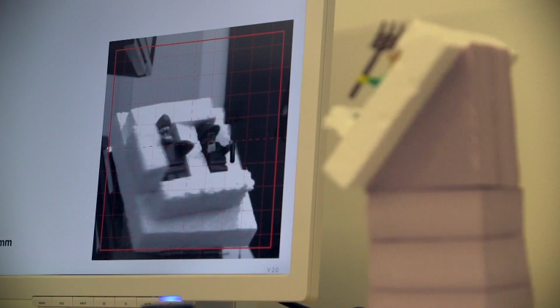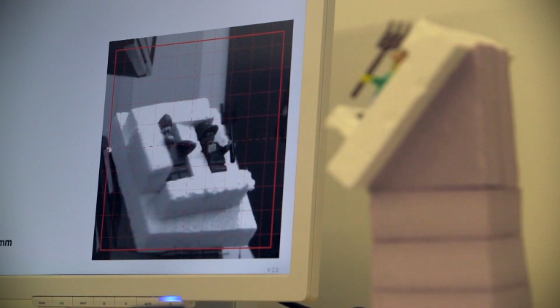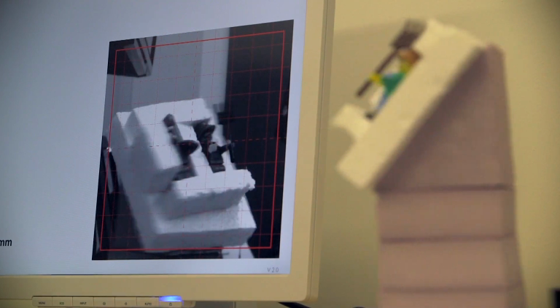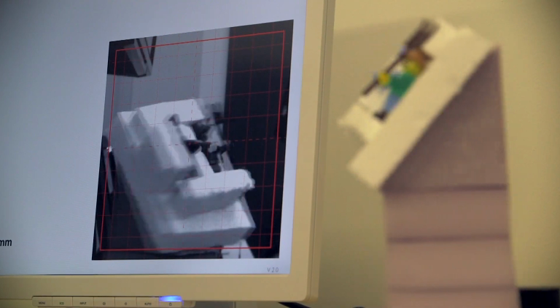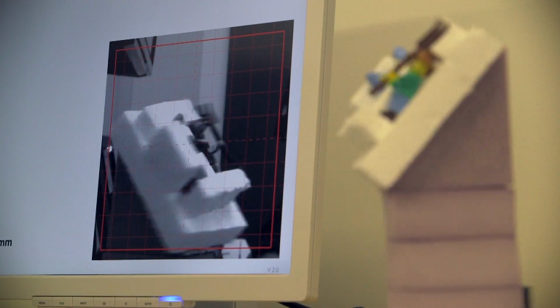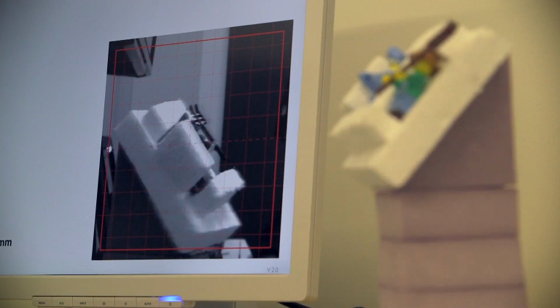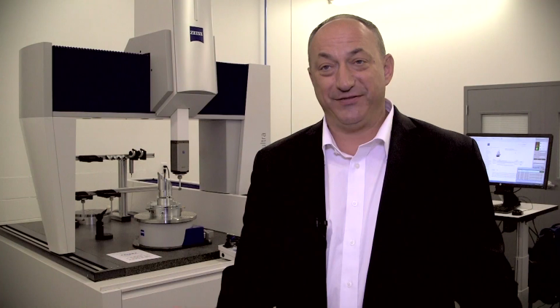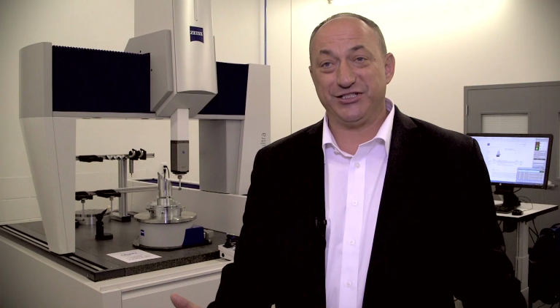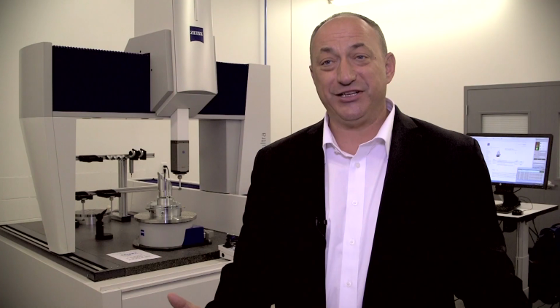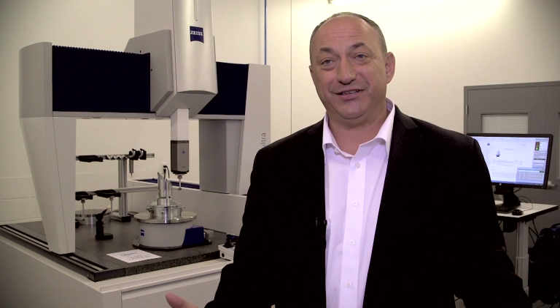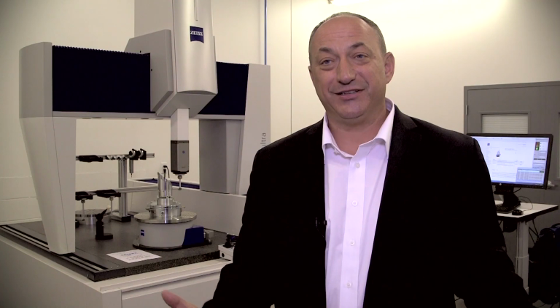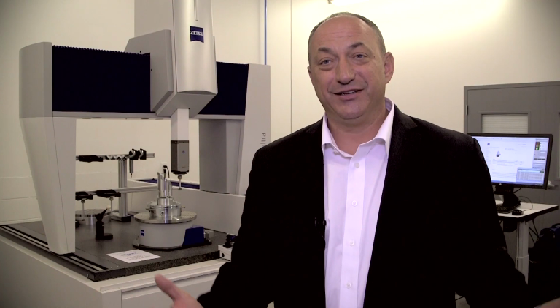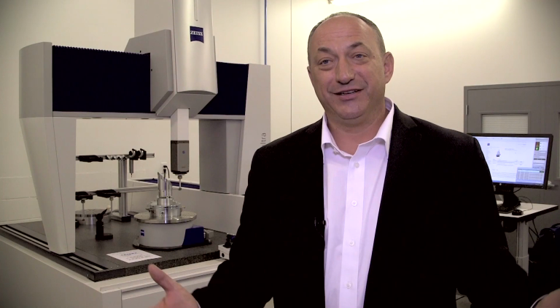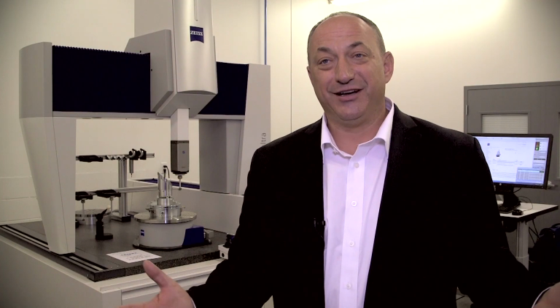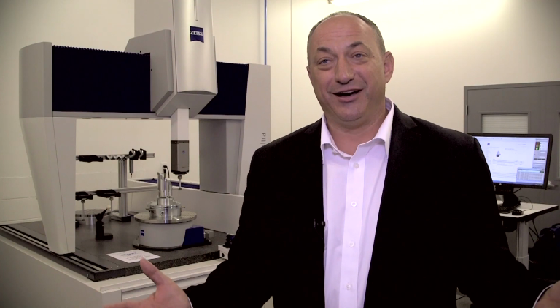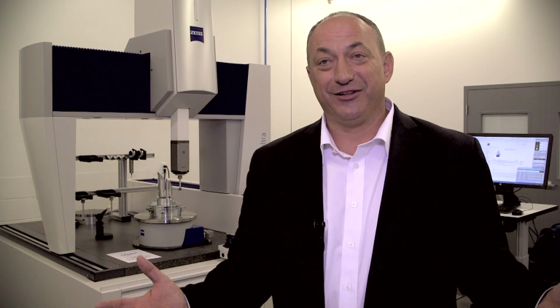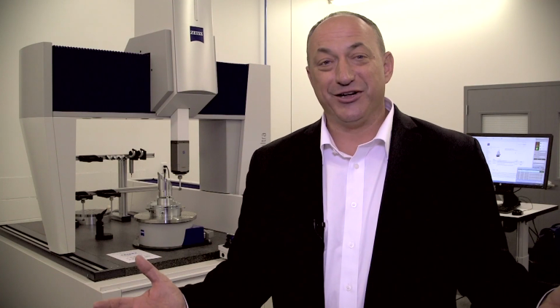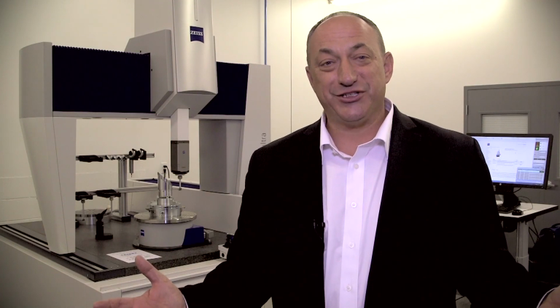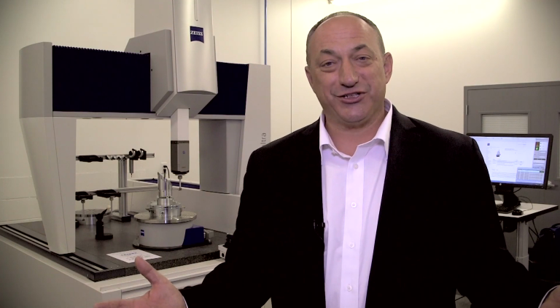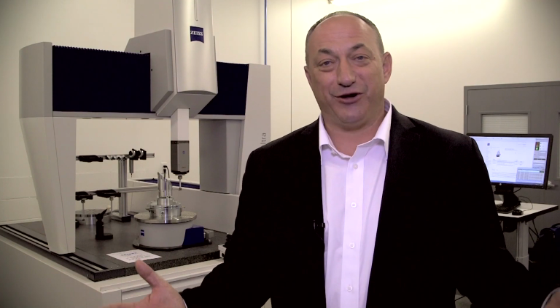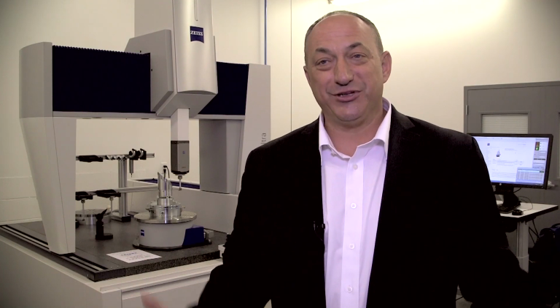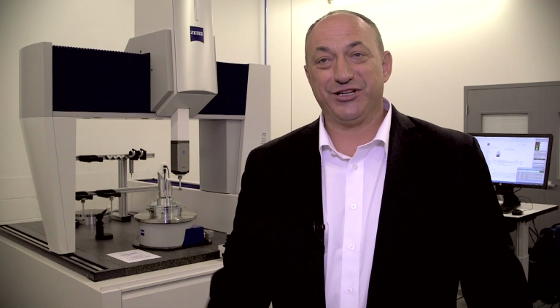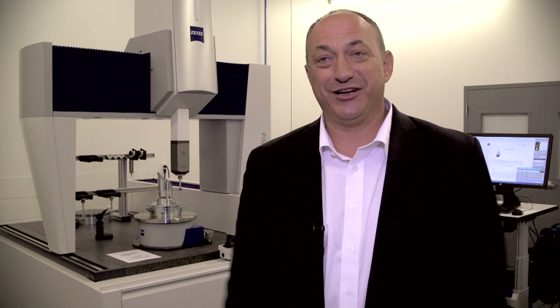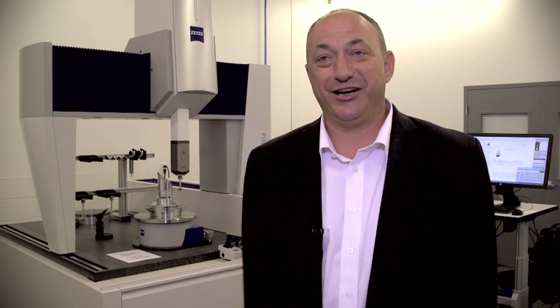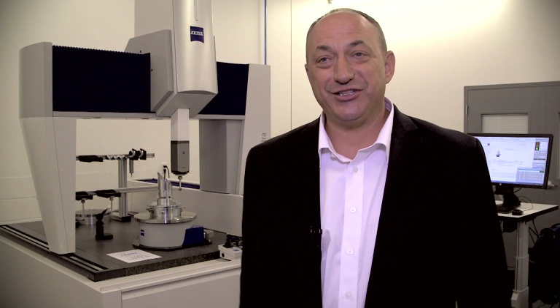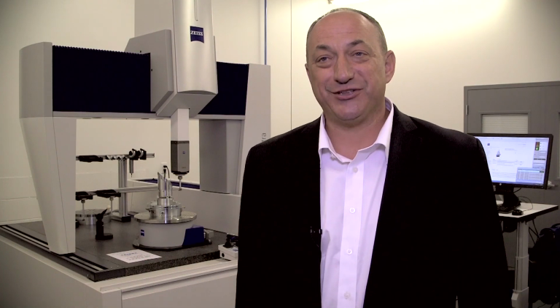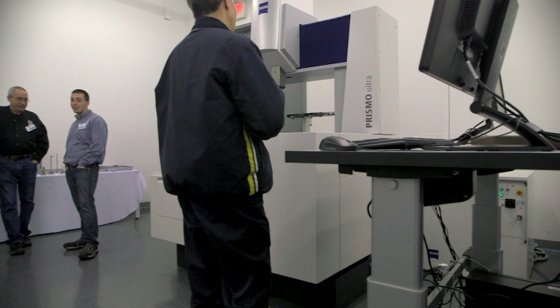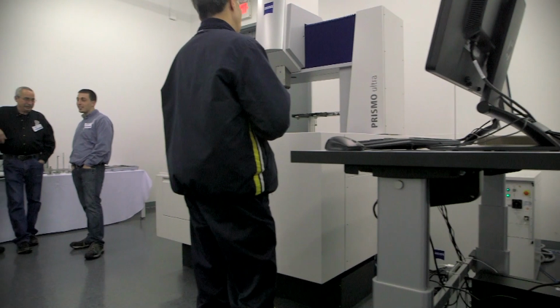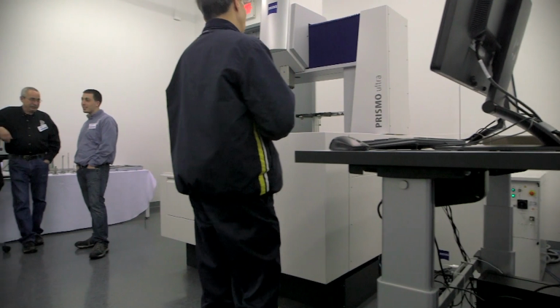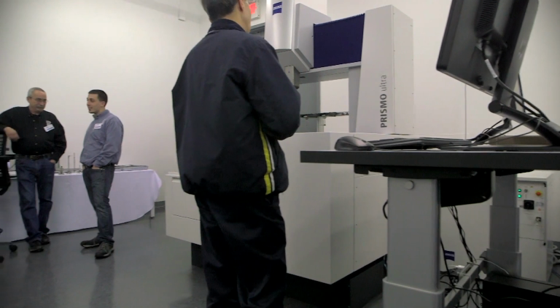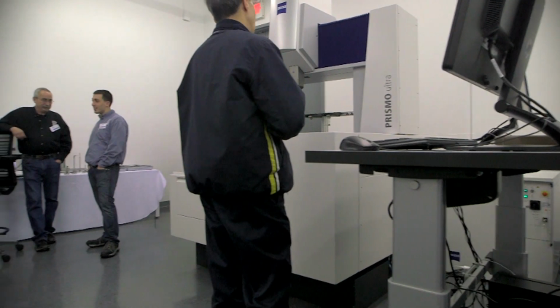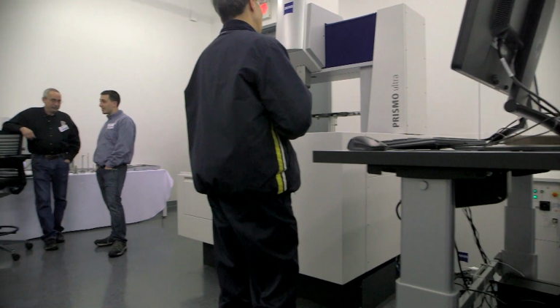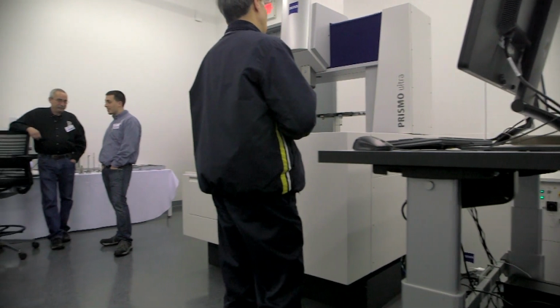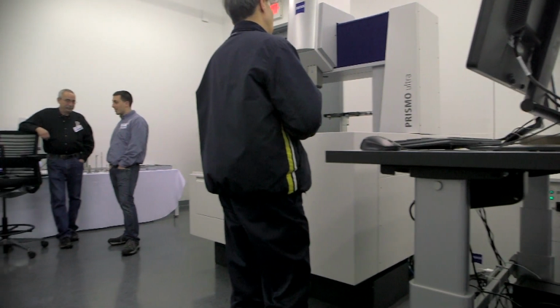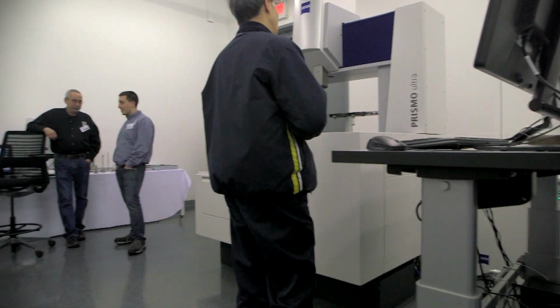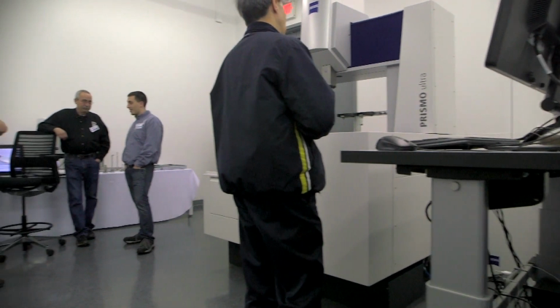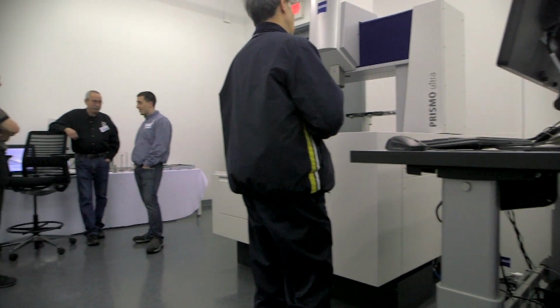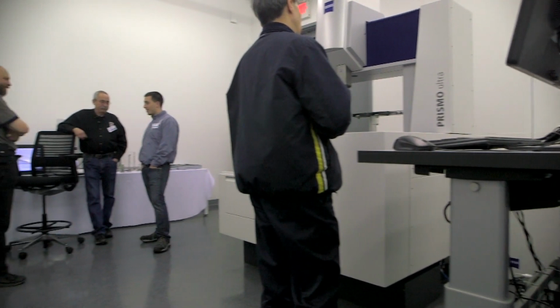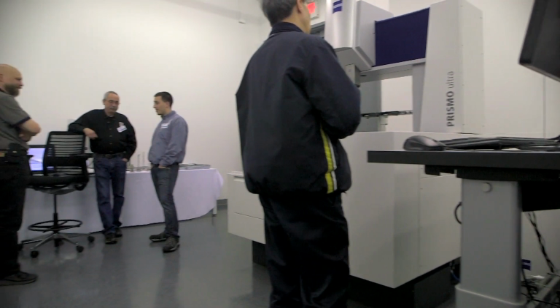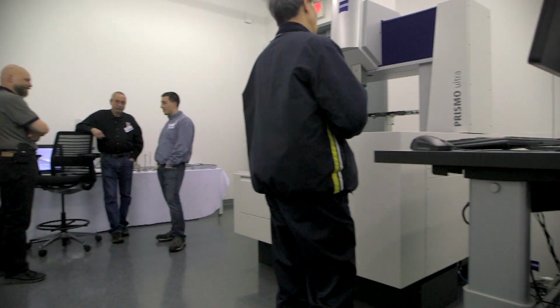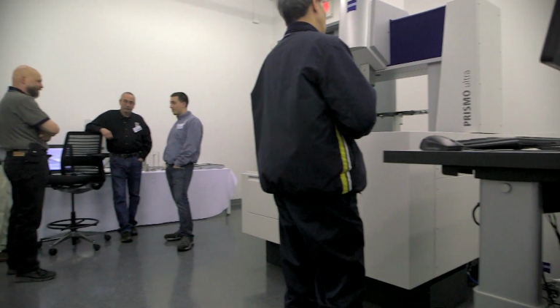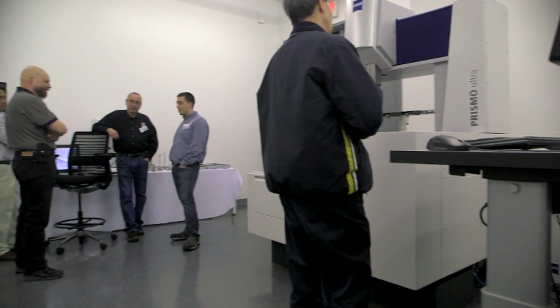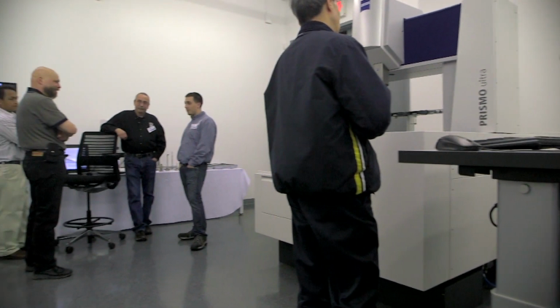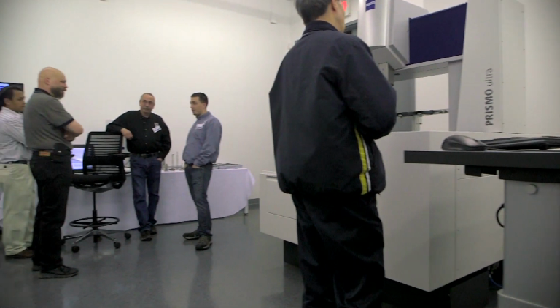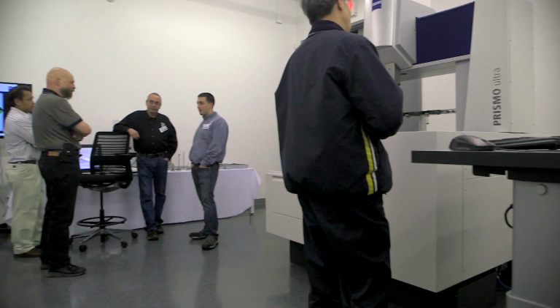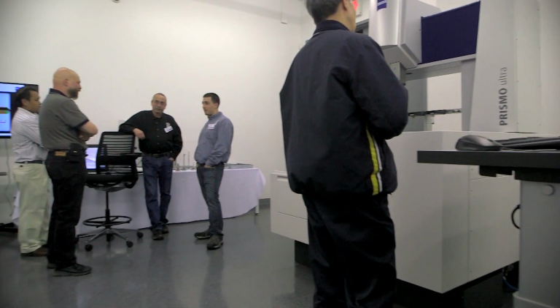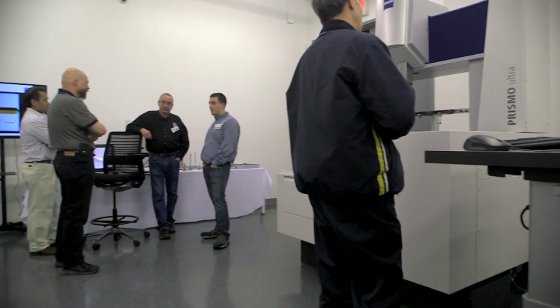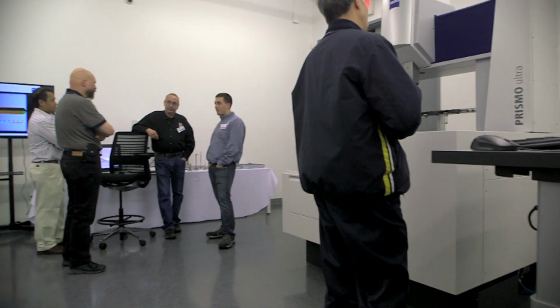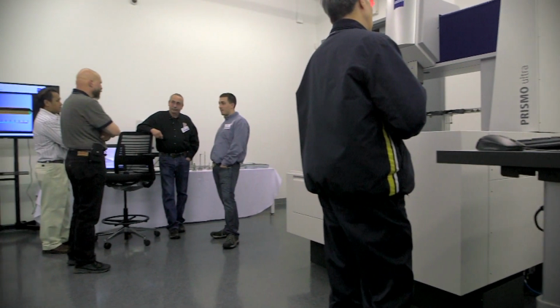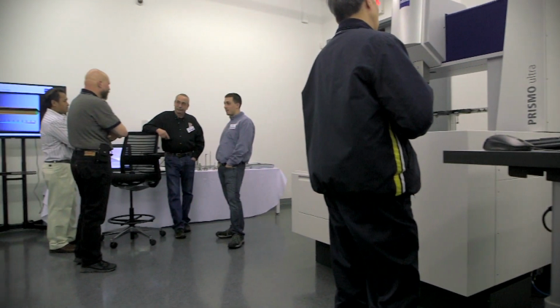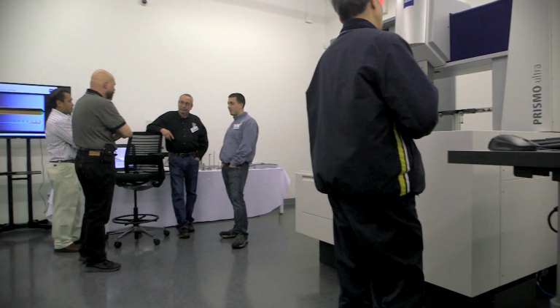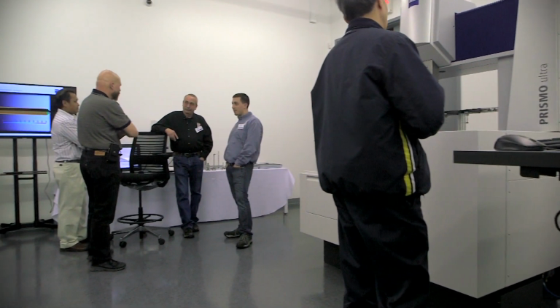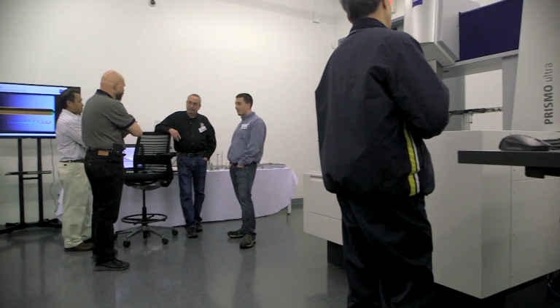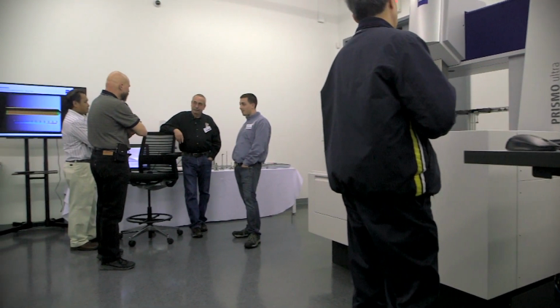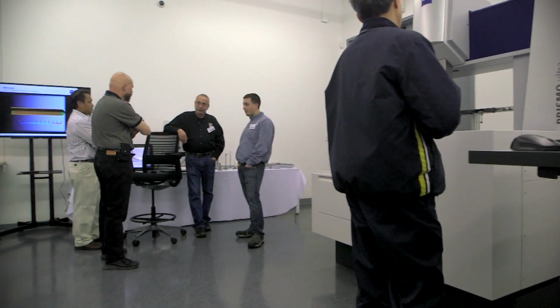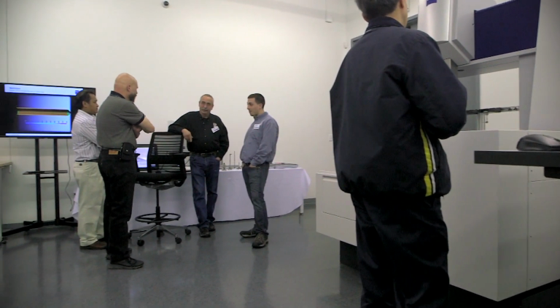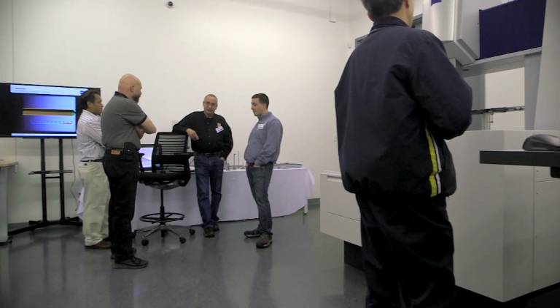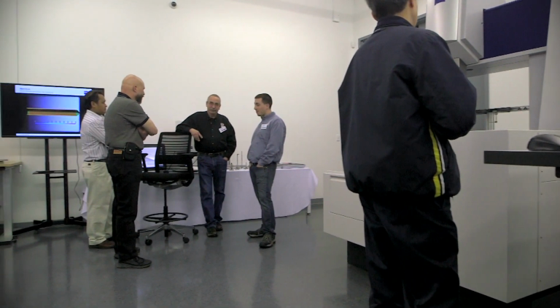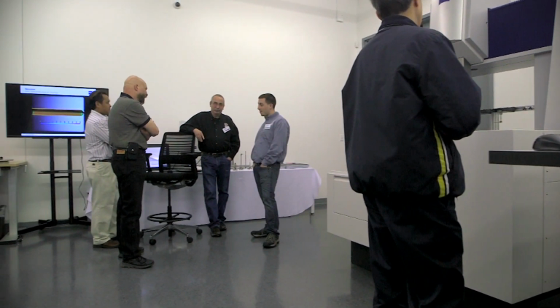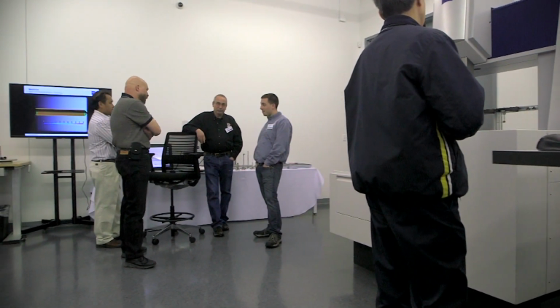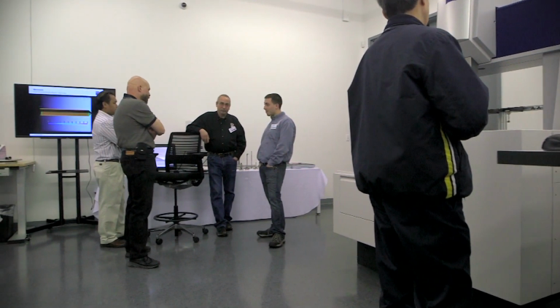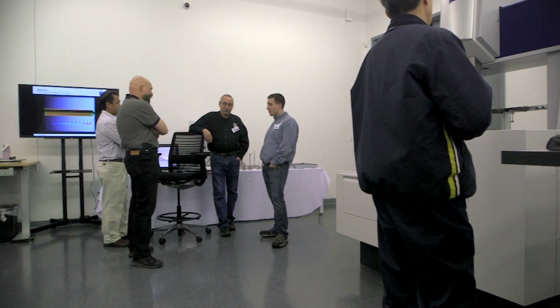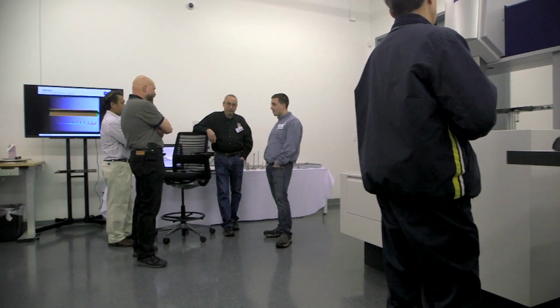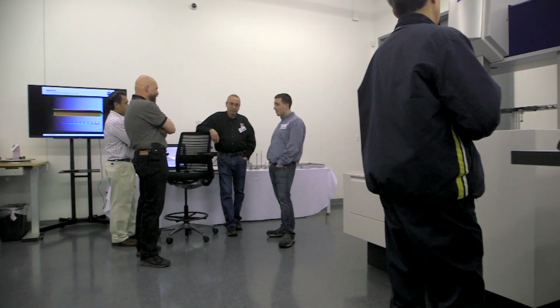Come pay a visit. Lunch is always on us. We'll give you a great product demonstration and show you why we think Zeiss is so great.